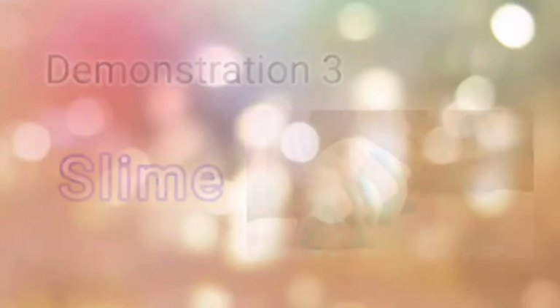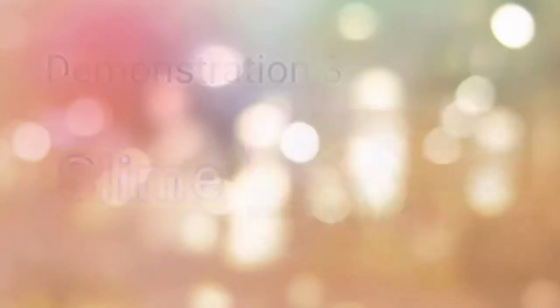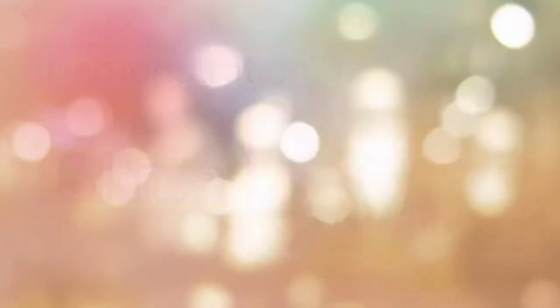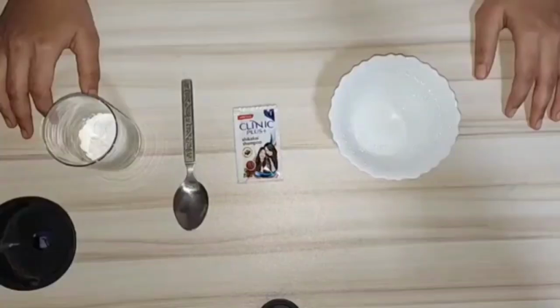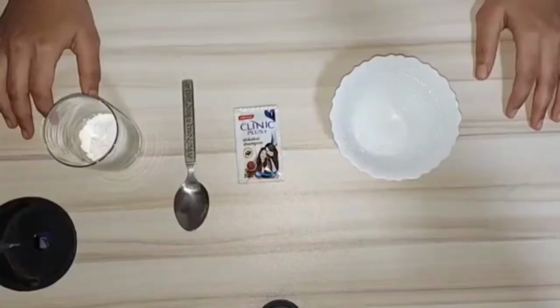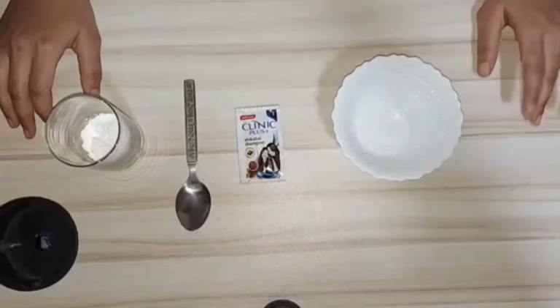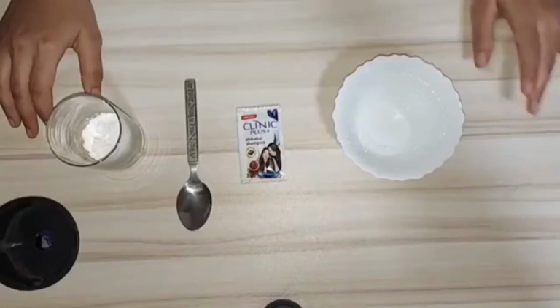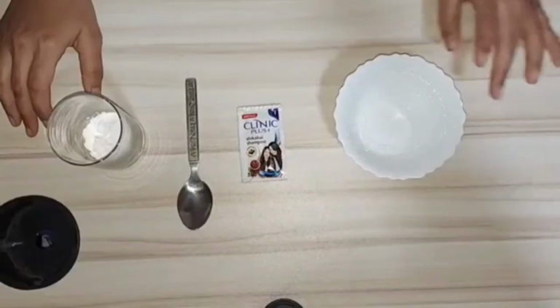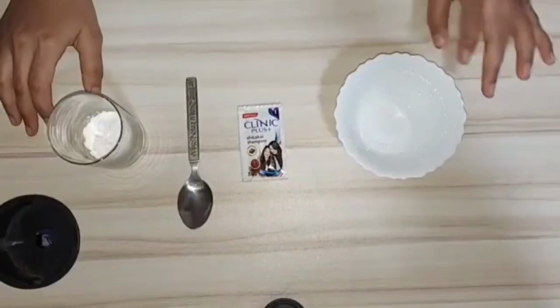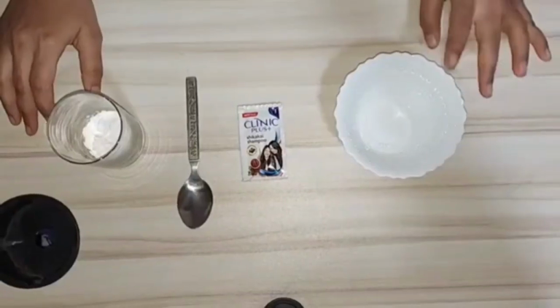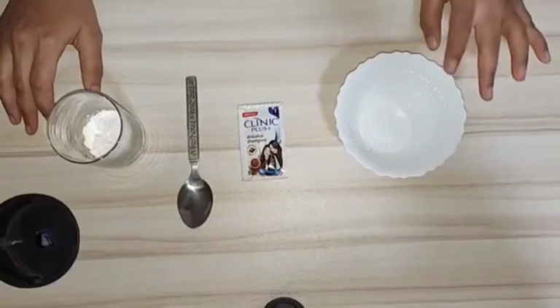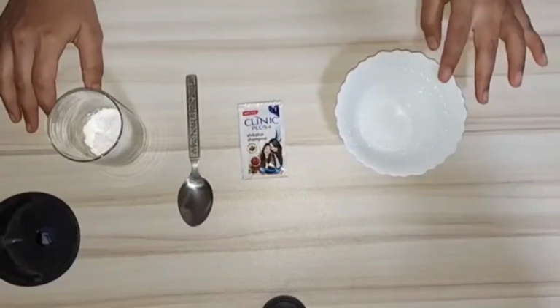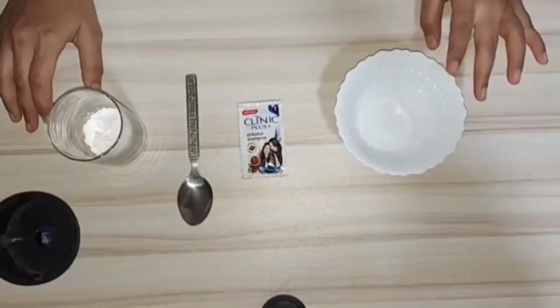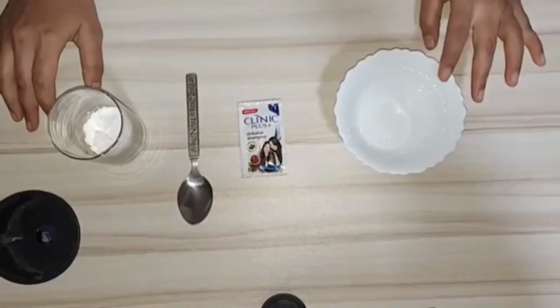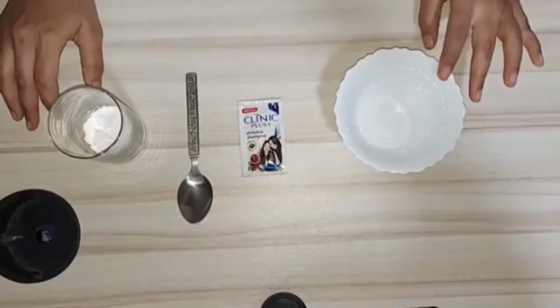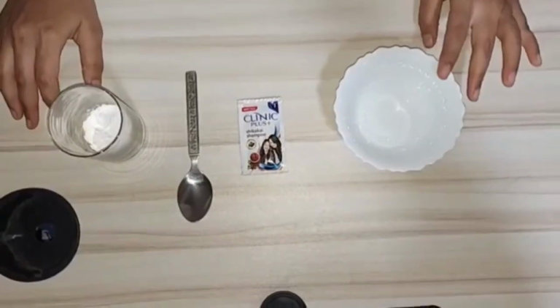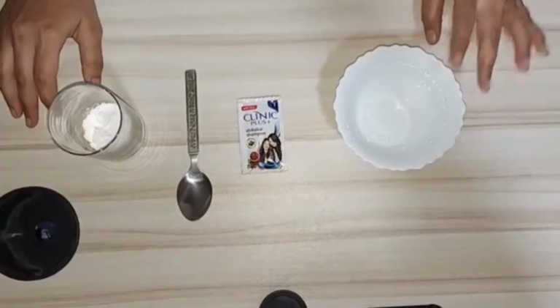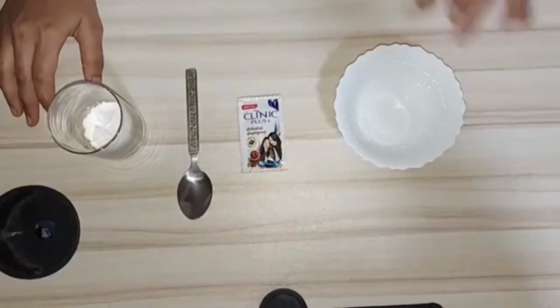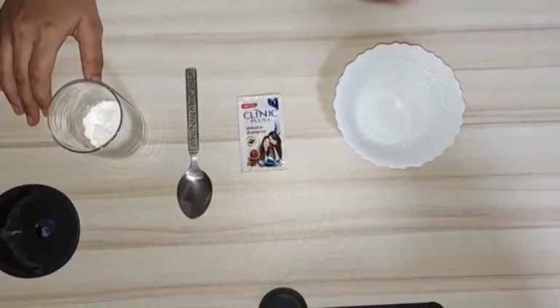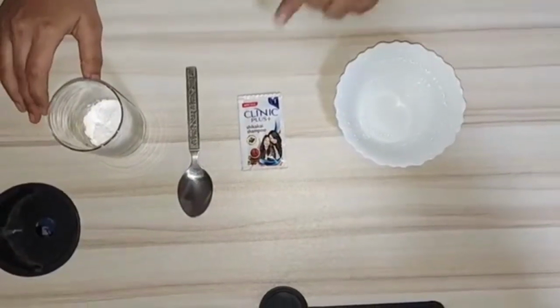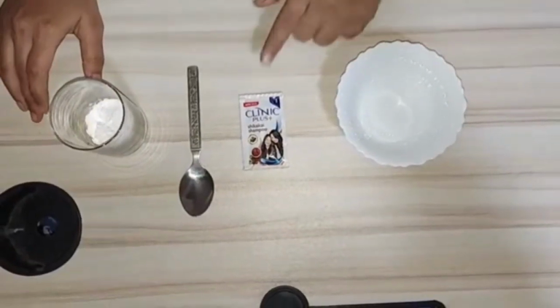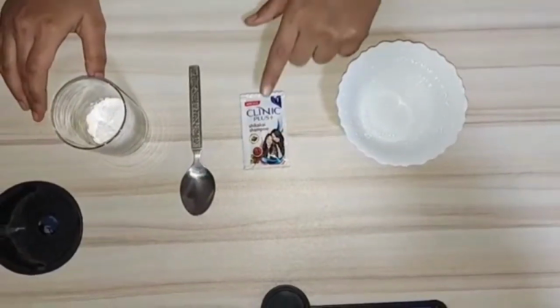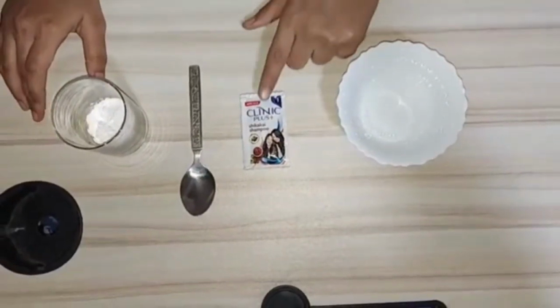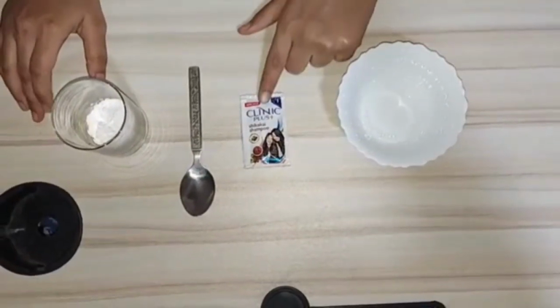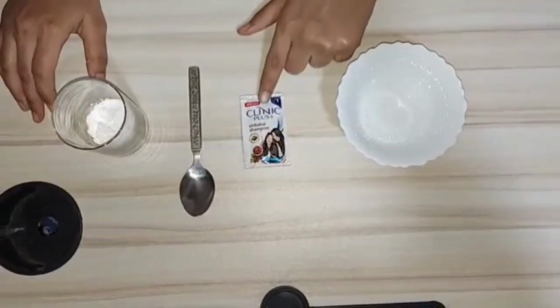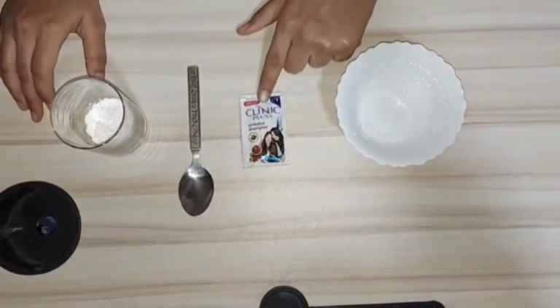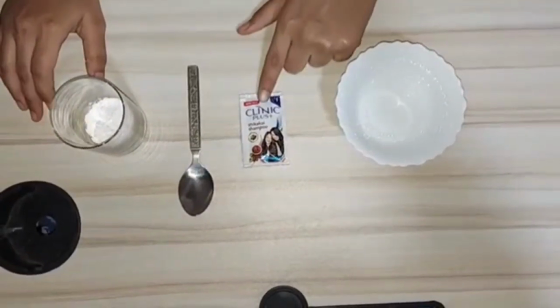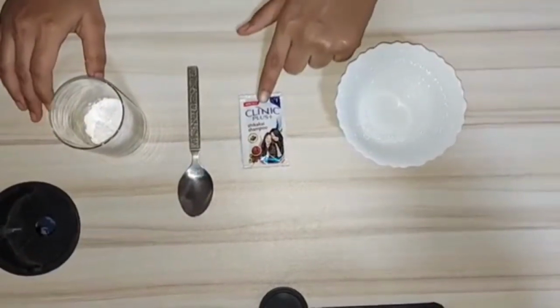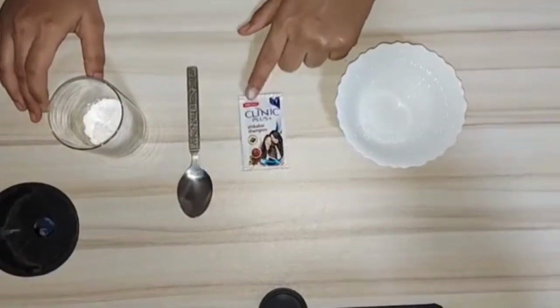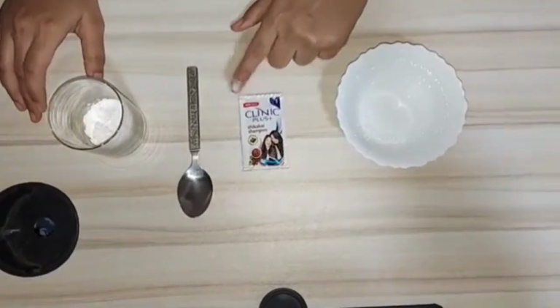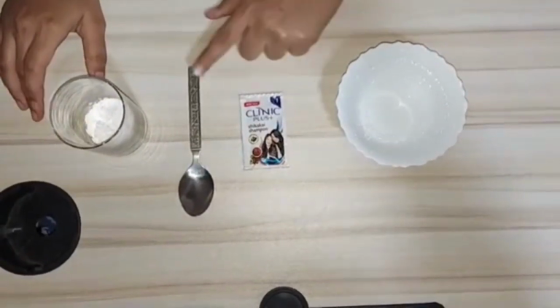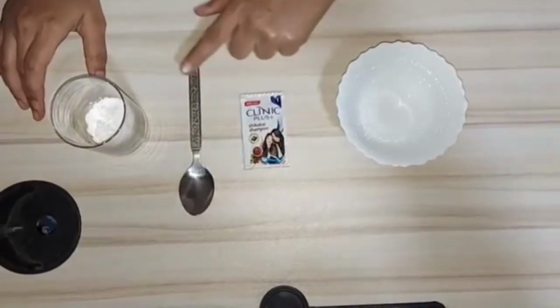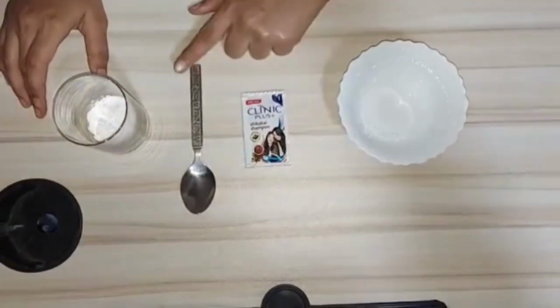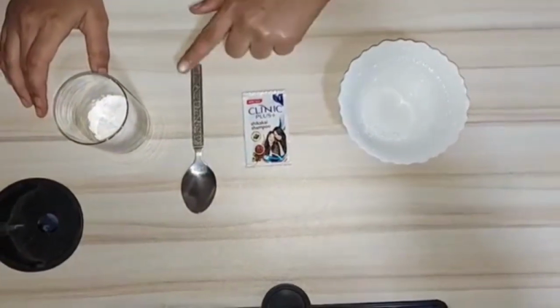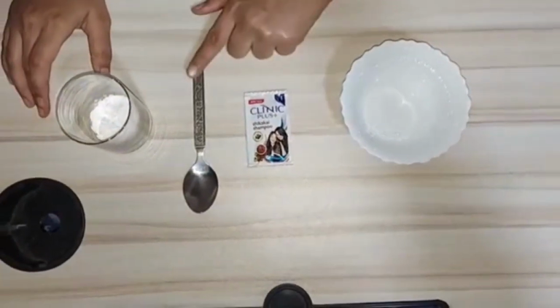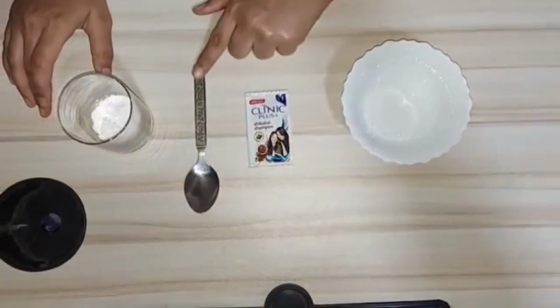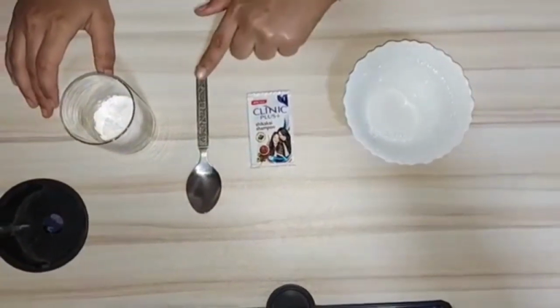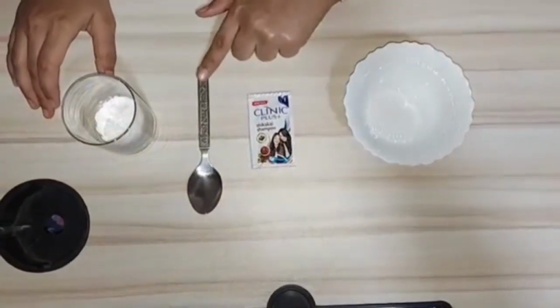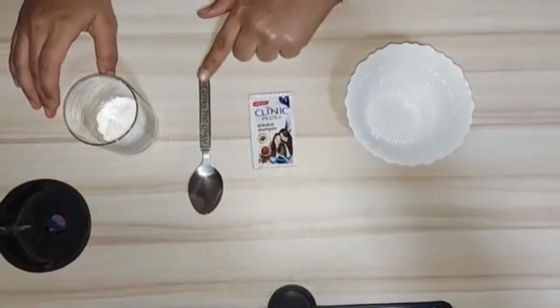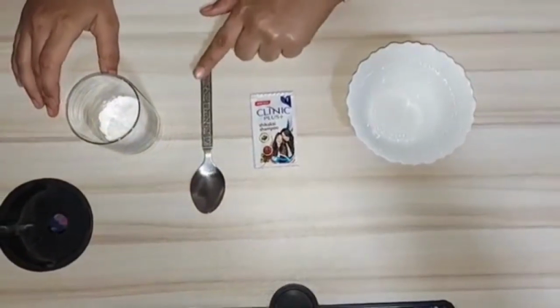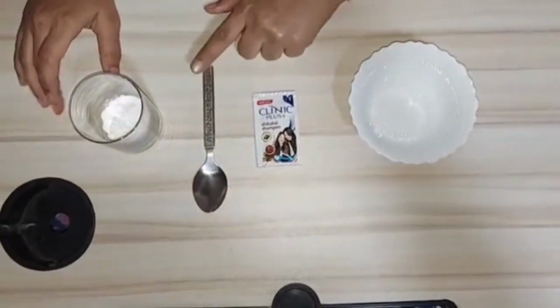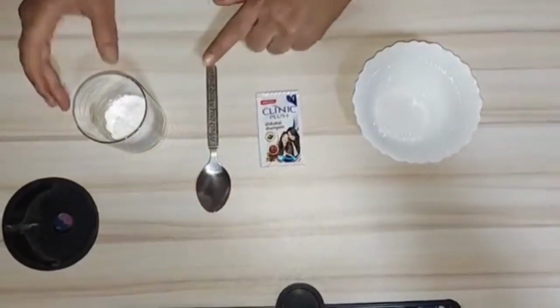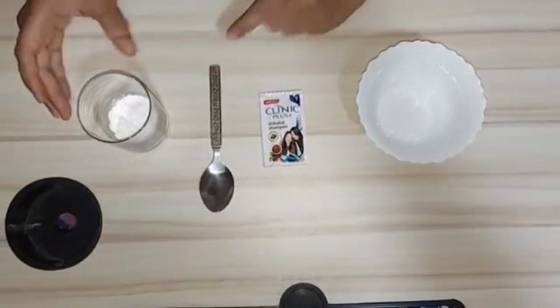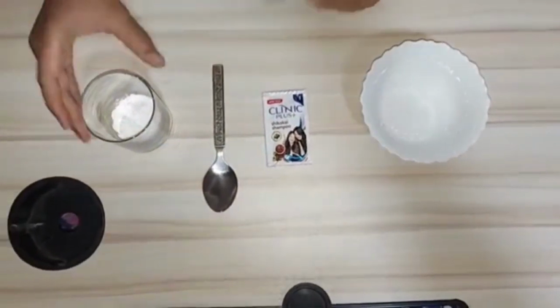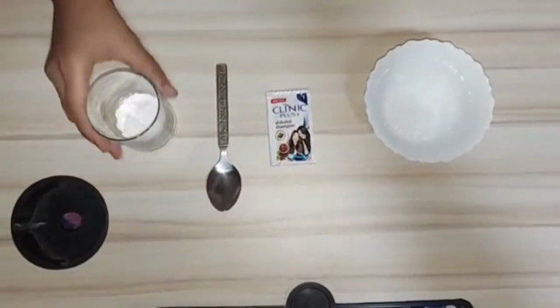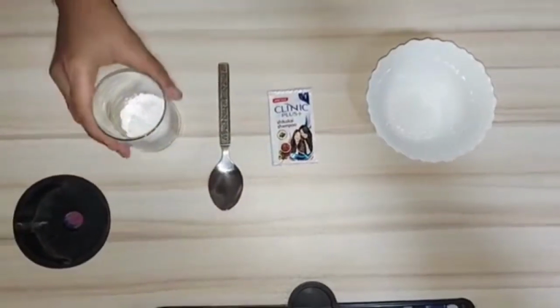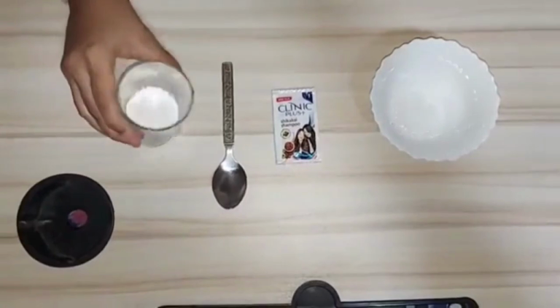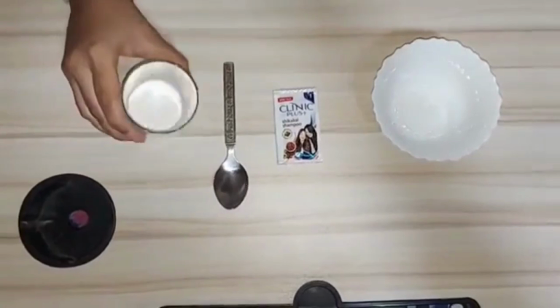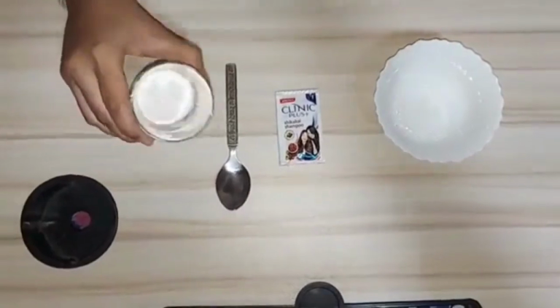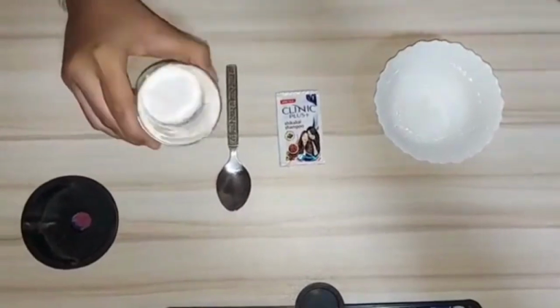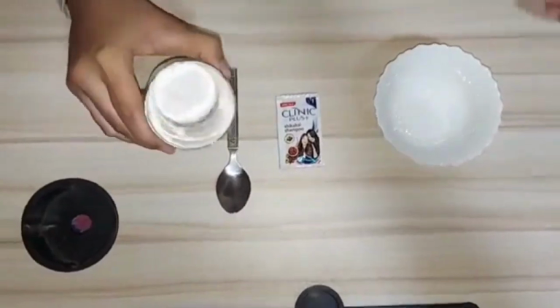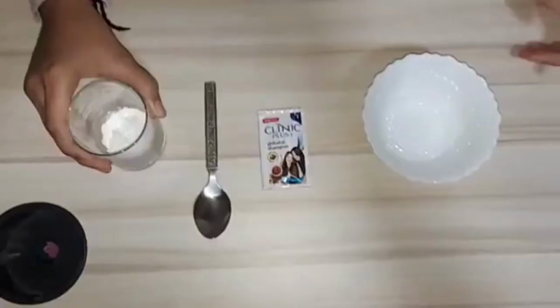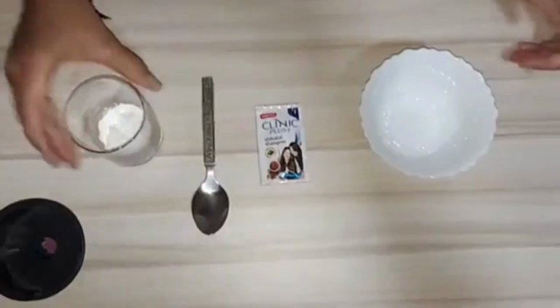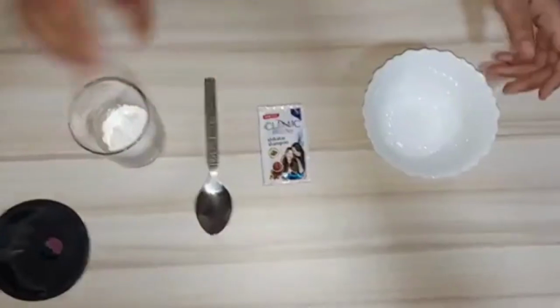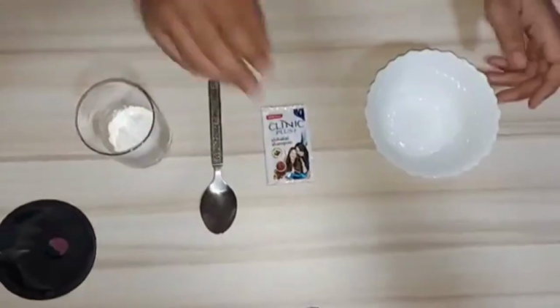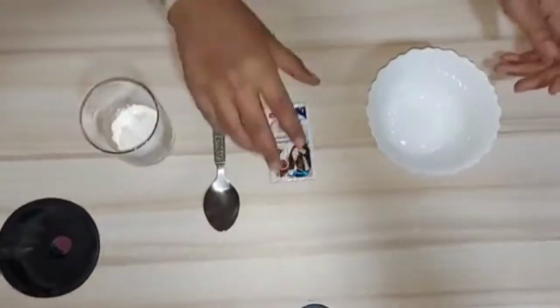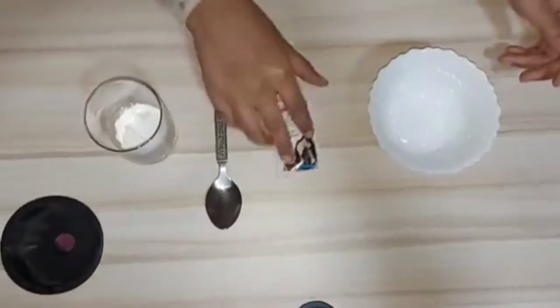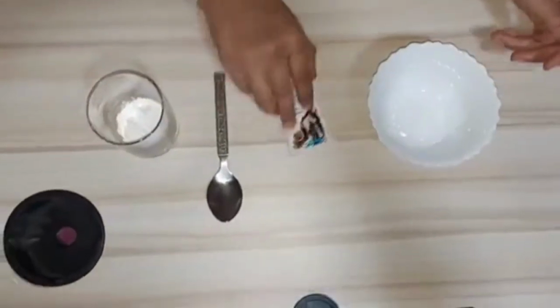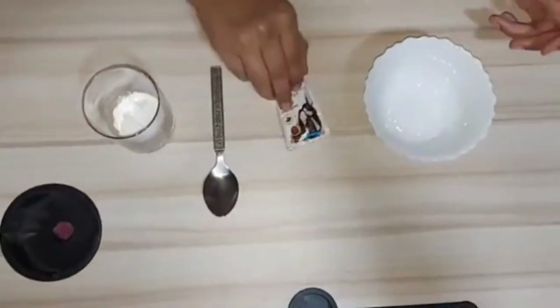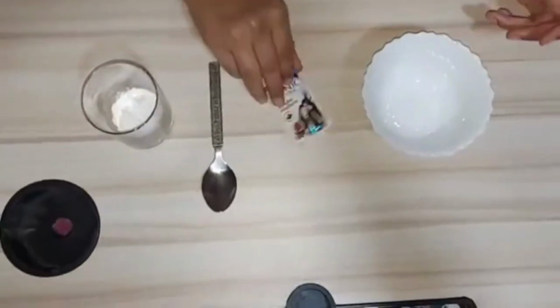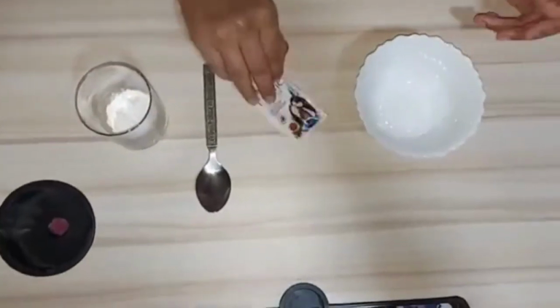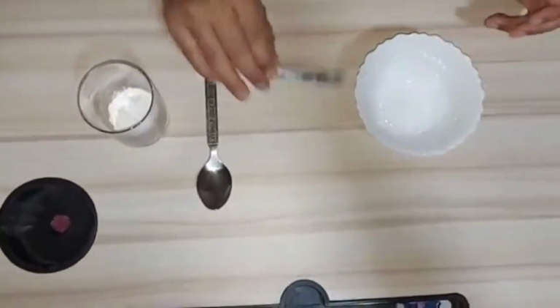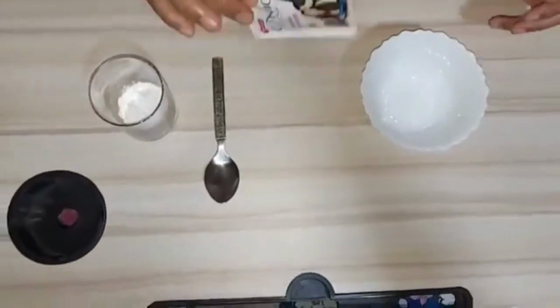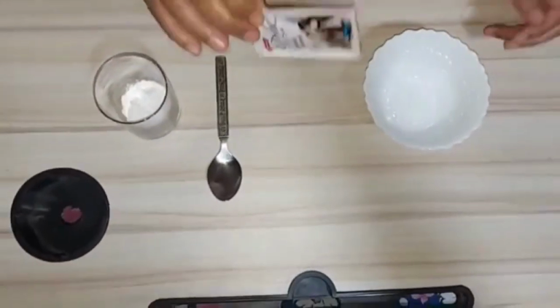Slime making. For this experiment you will need a bowl, some shampoo, a spoon, and cornflour.